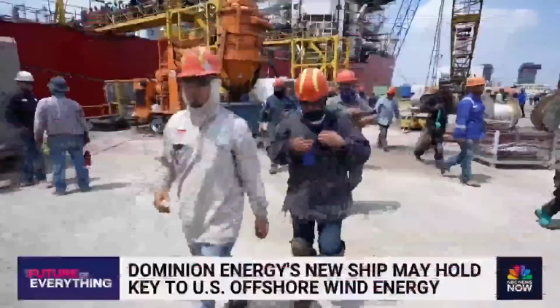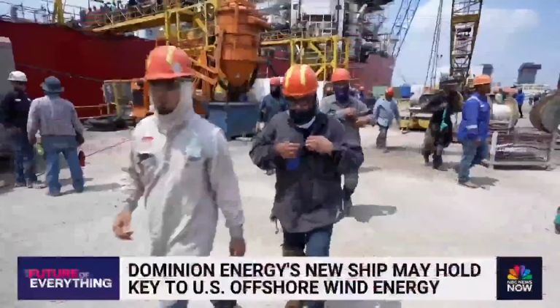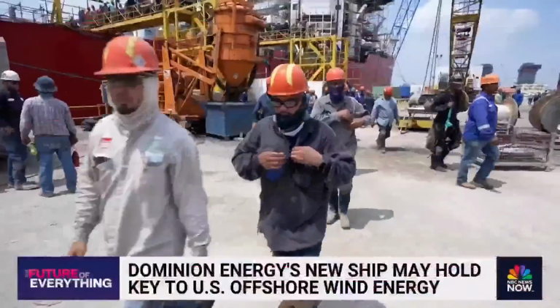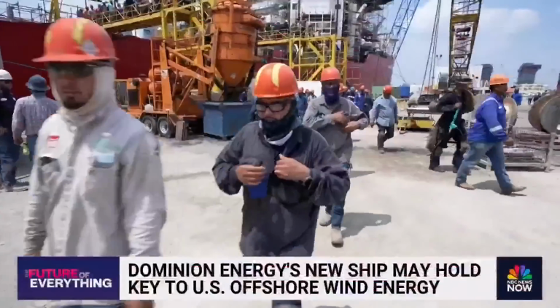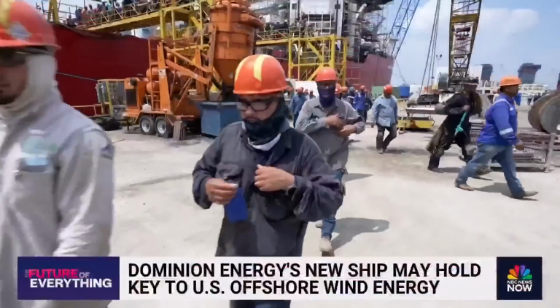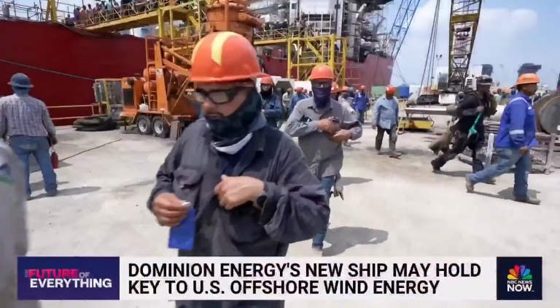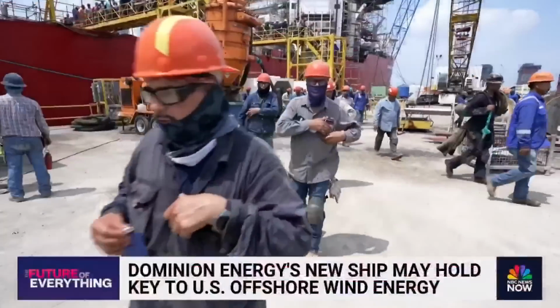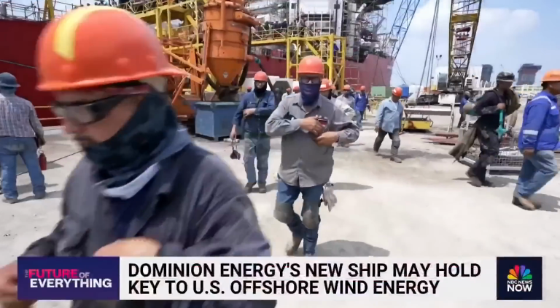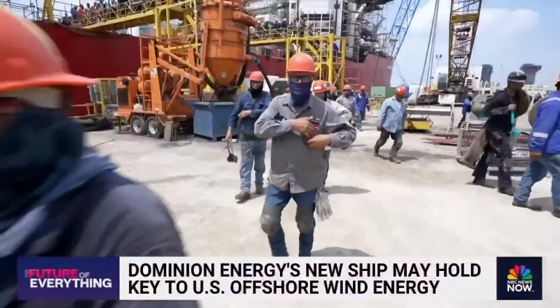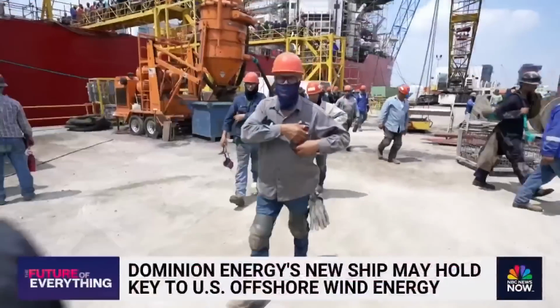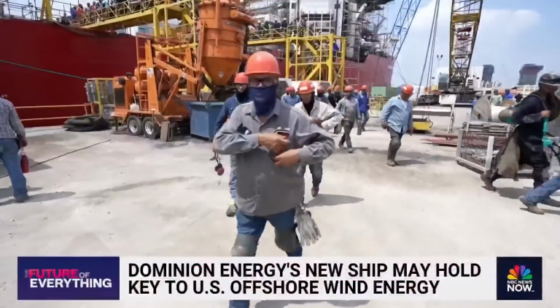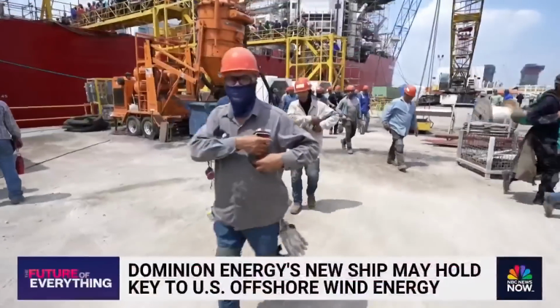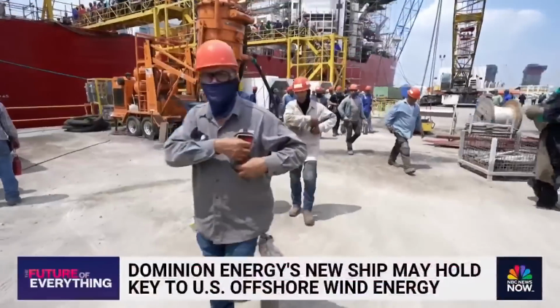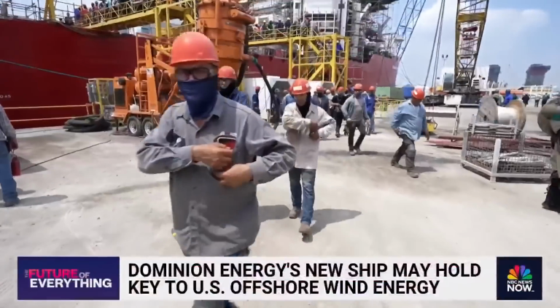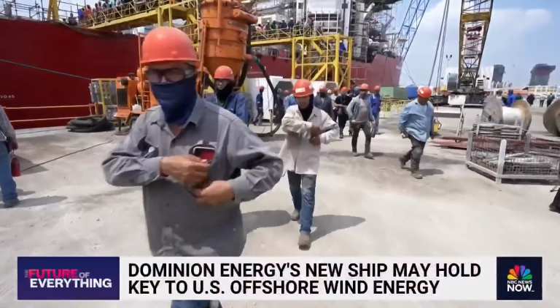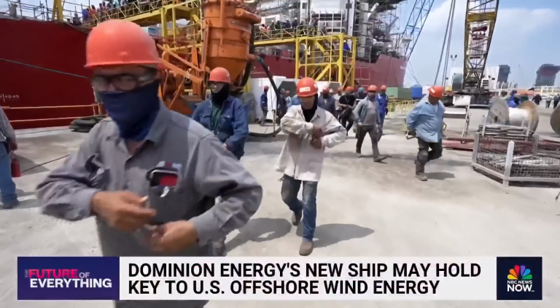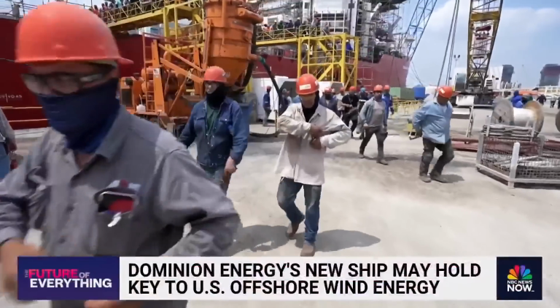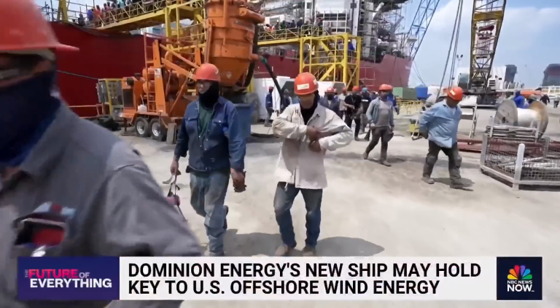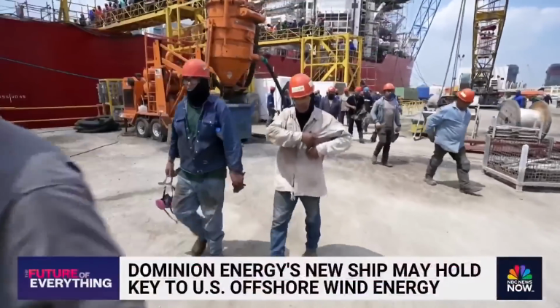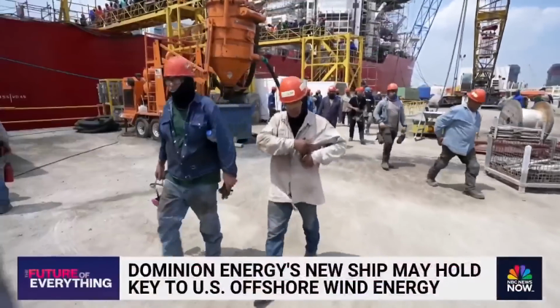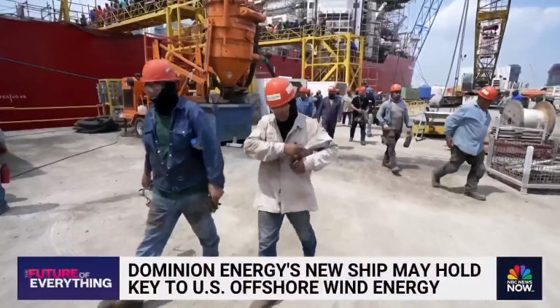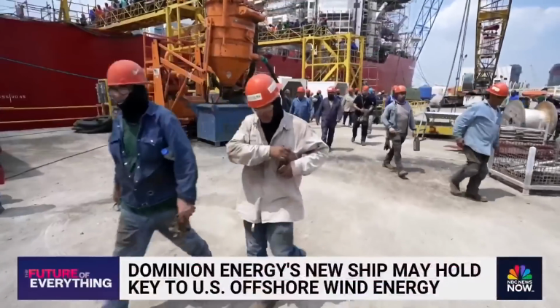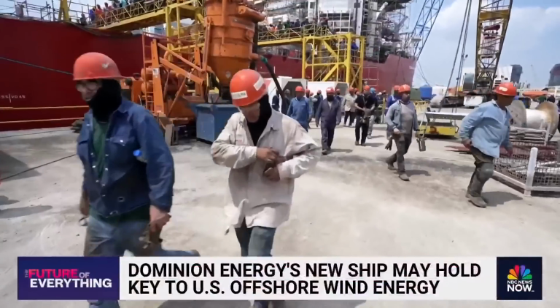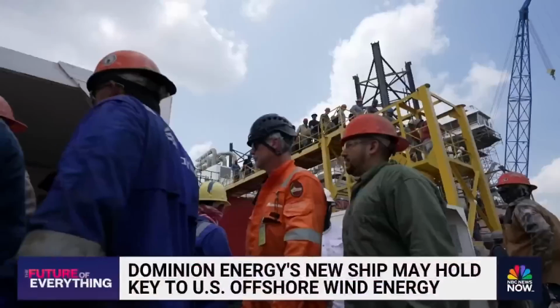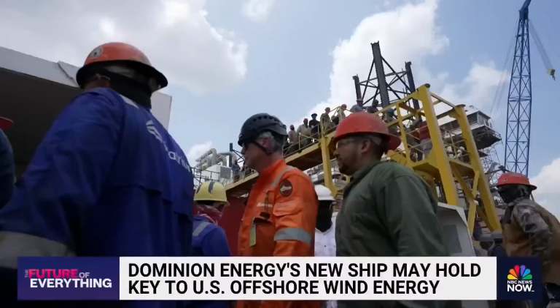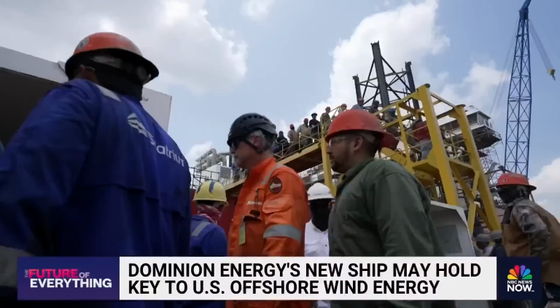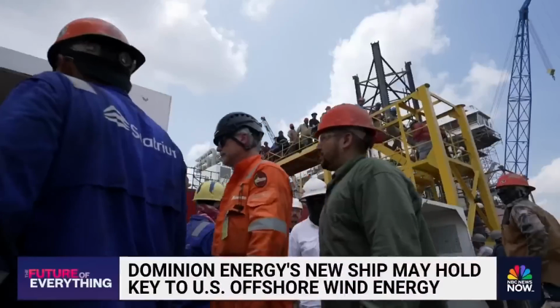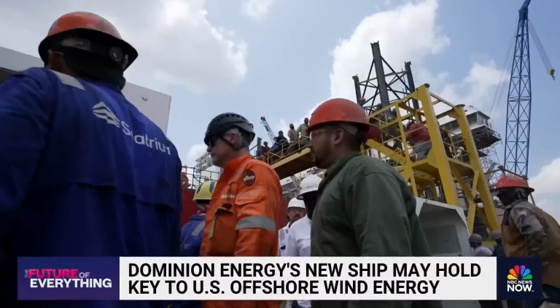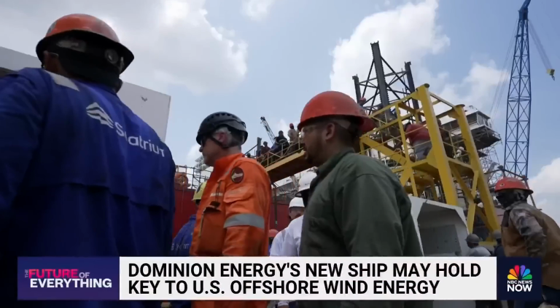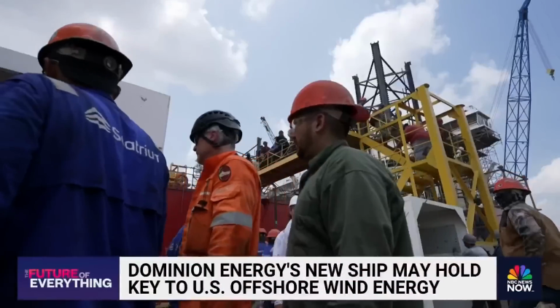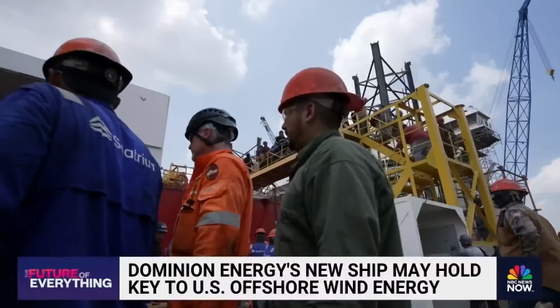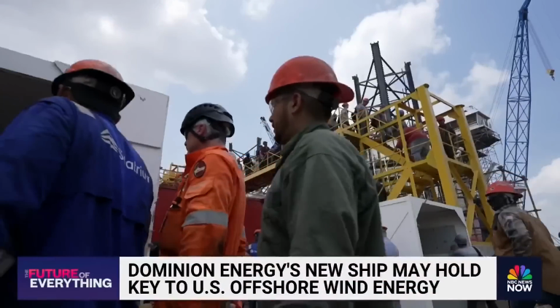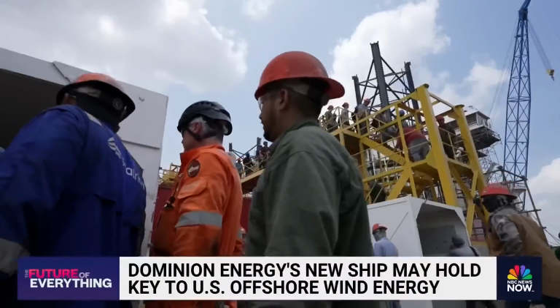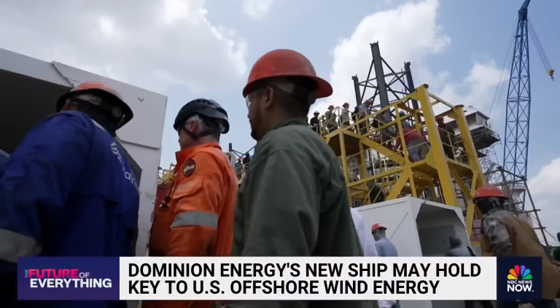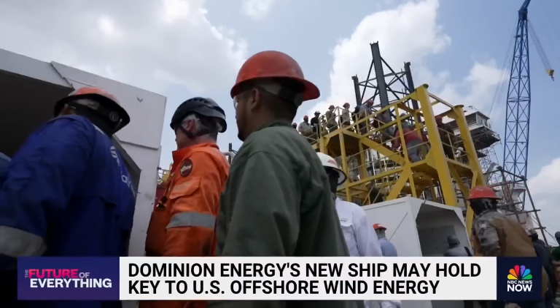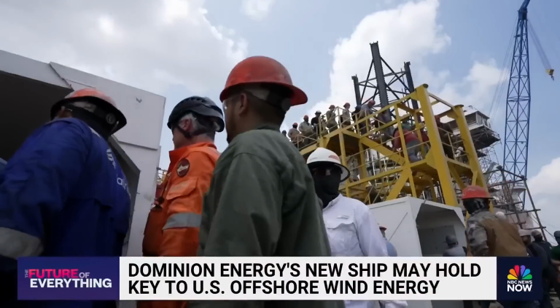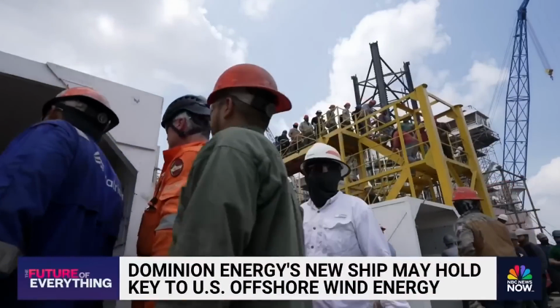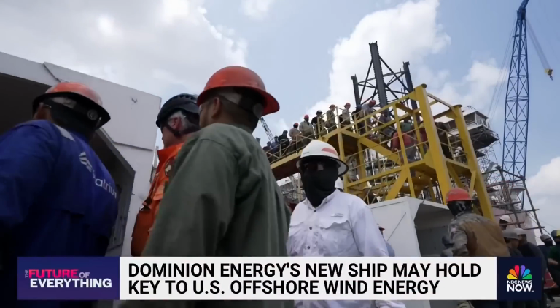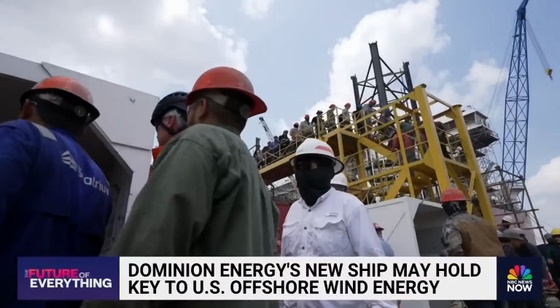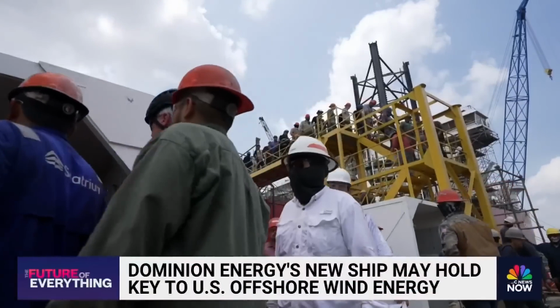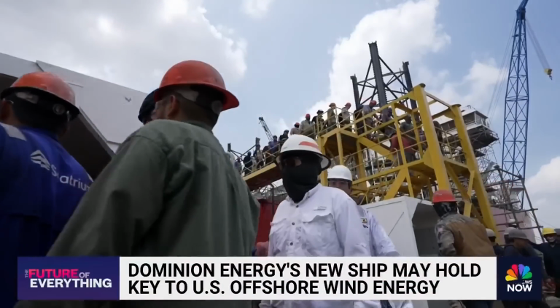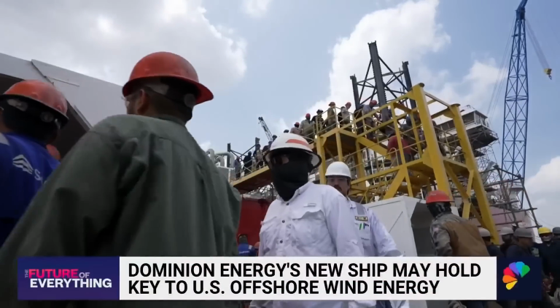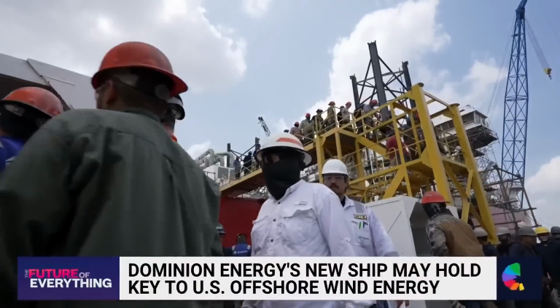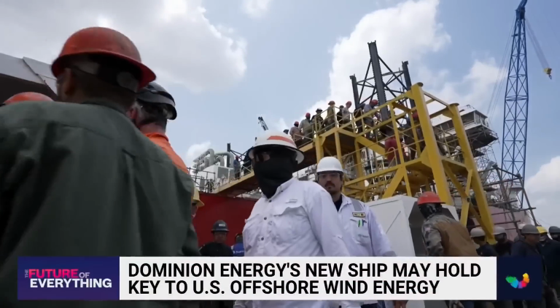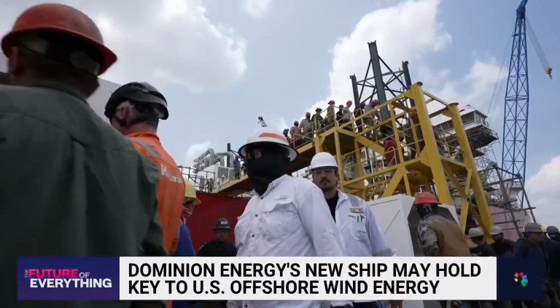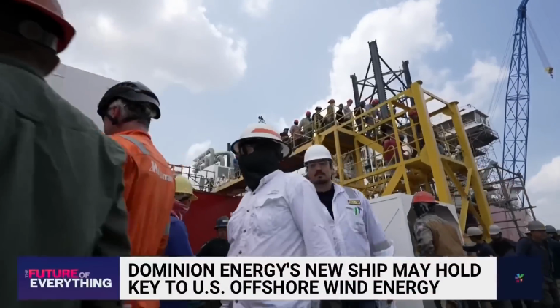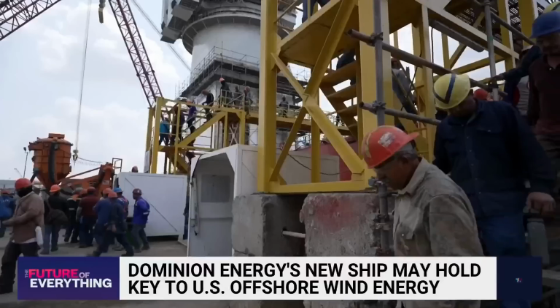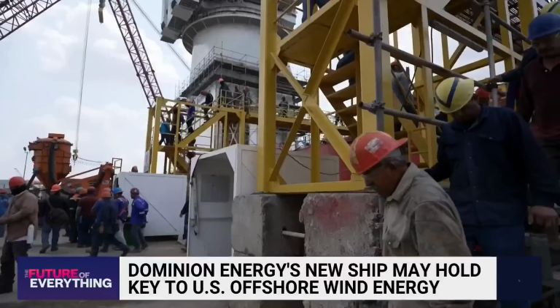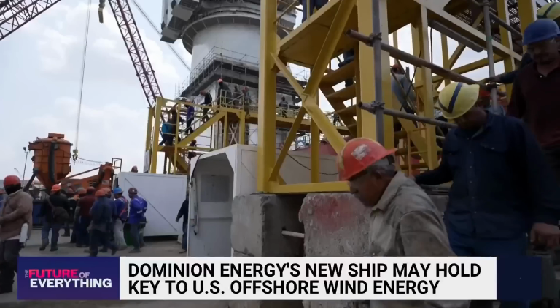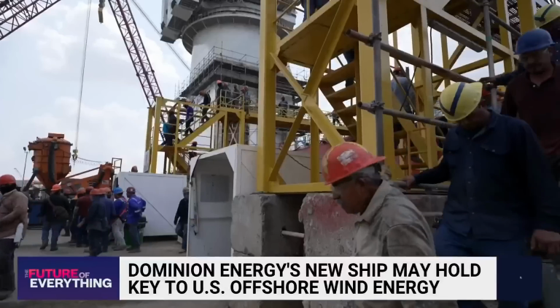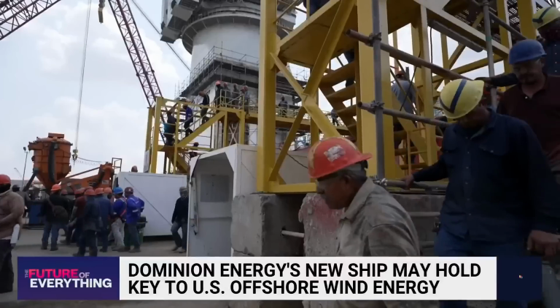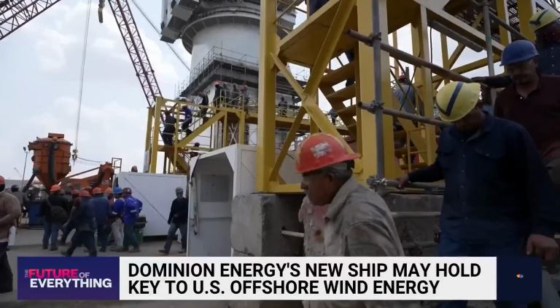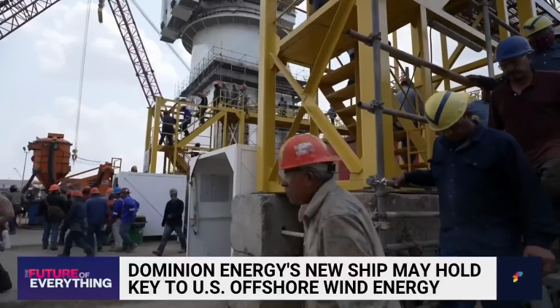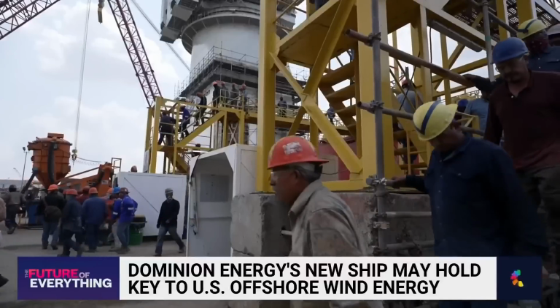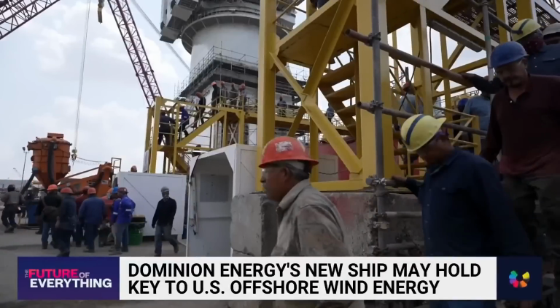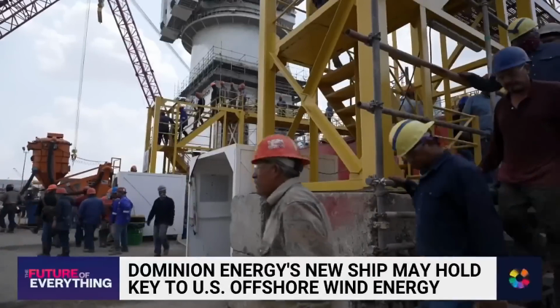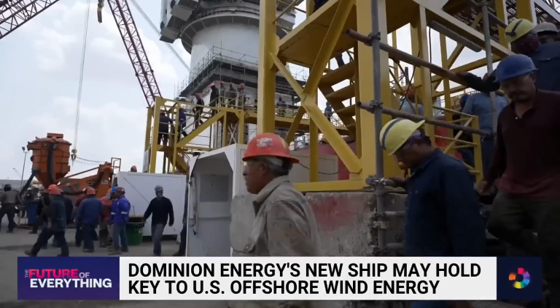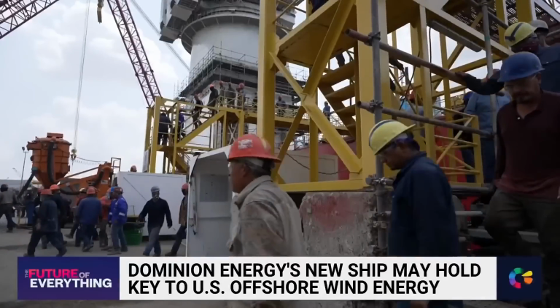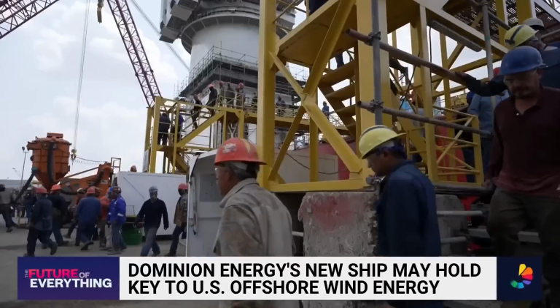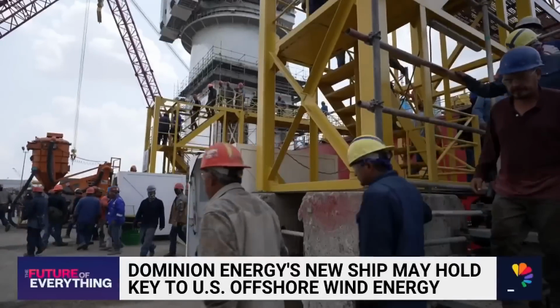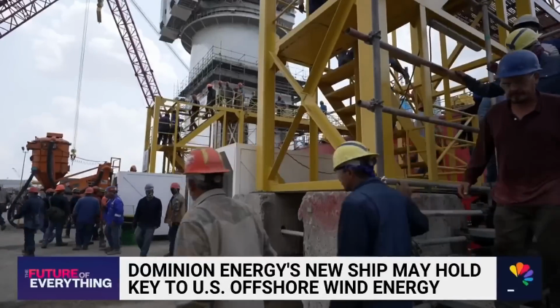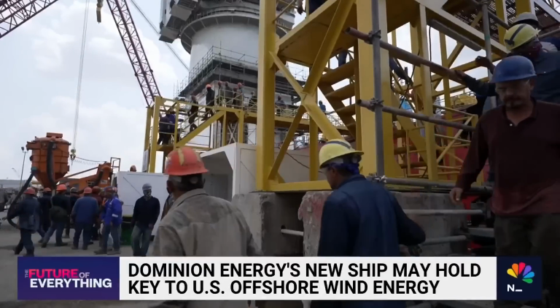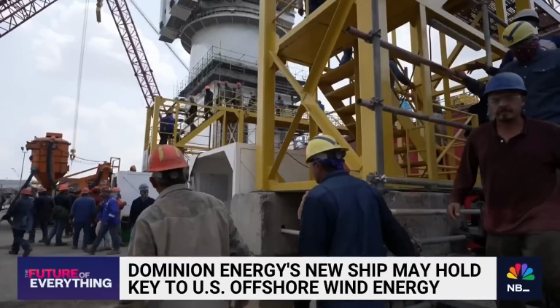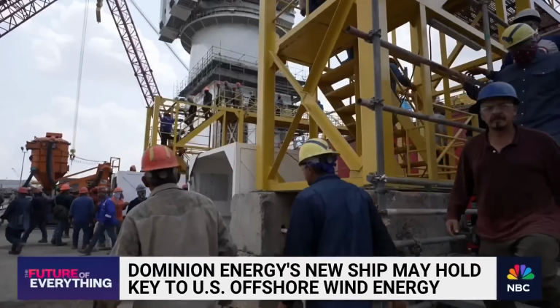Break time in Brownsville, Texas, where 1,000 workers are sweating away to build the future of American green energy.